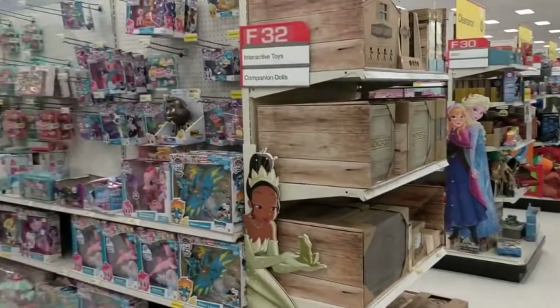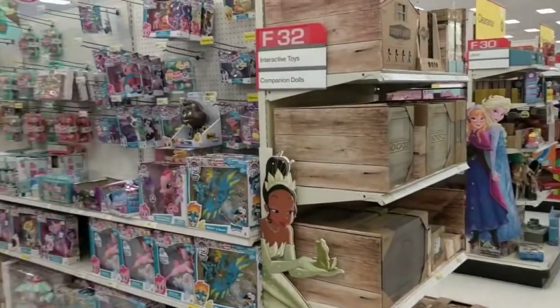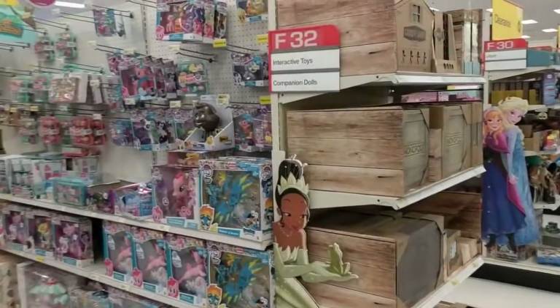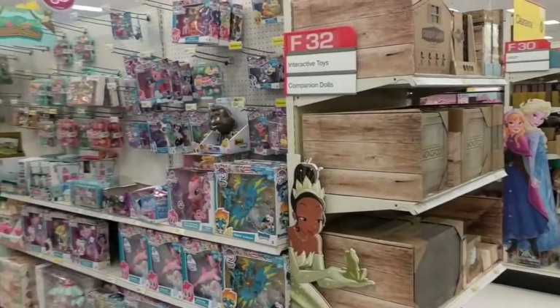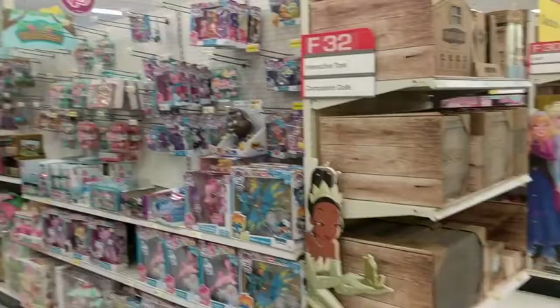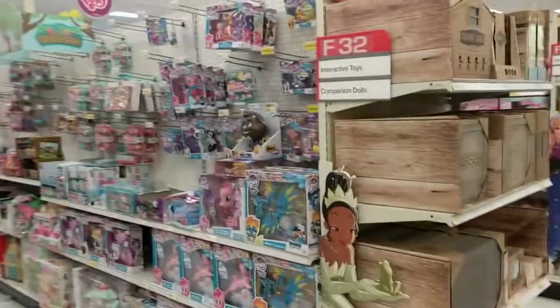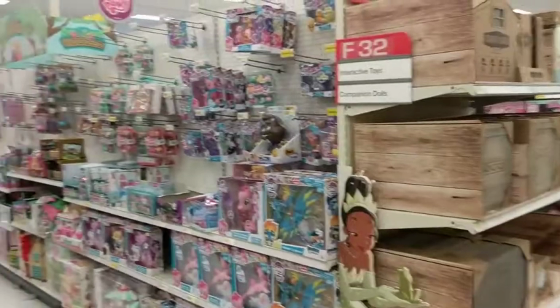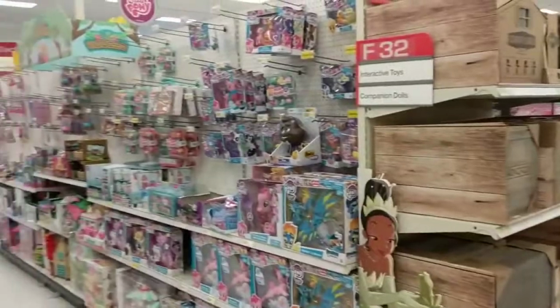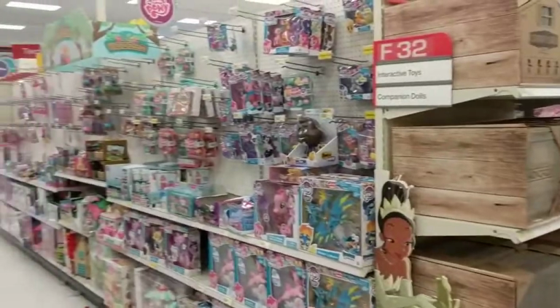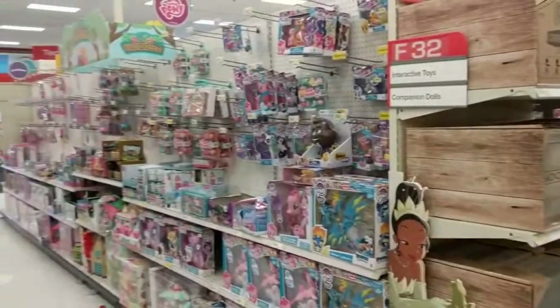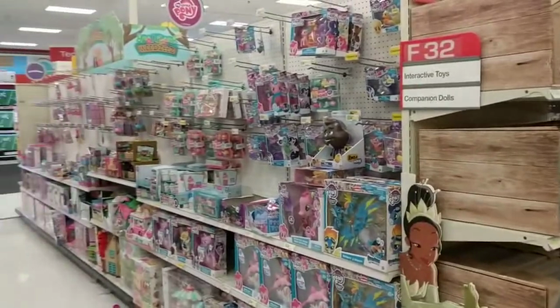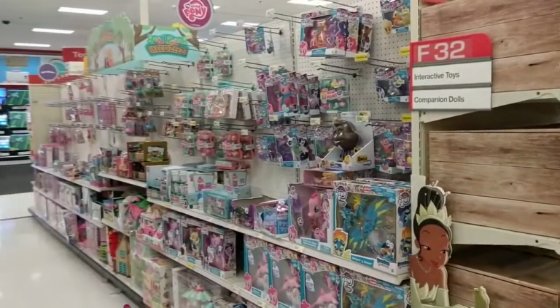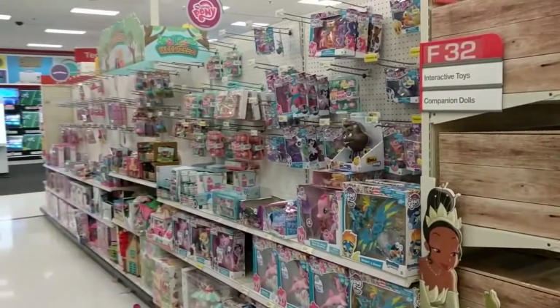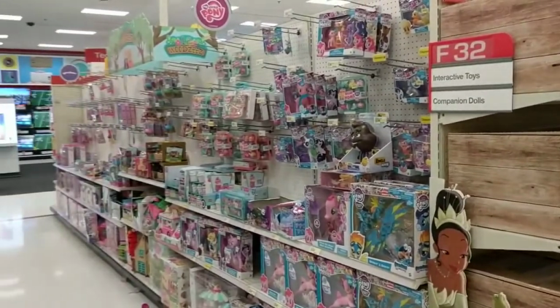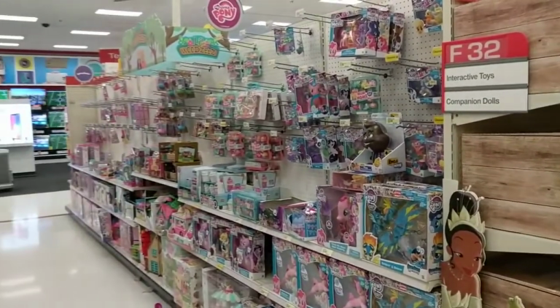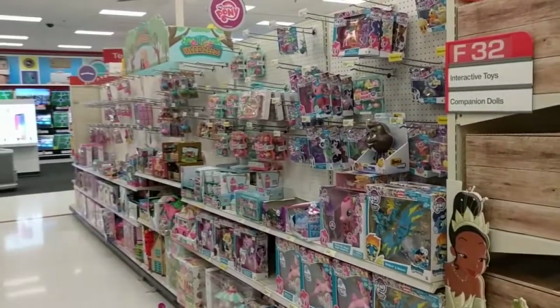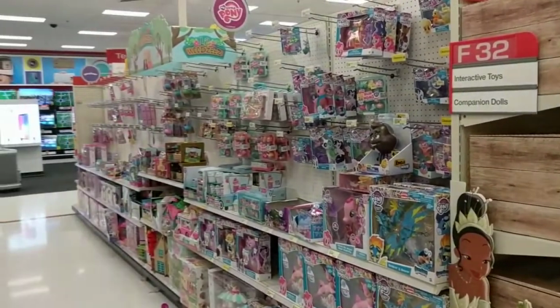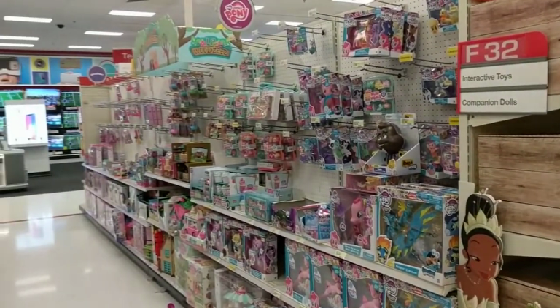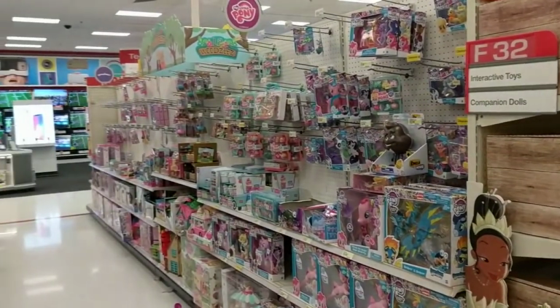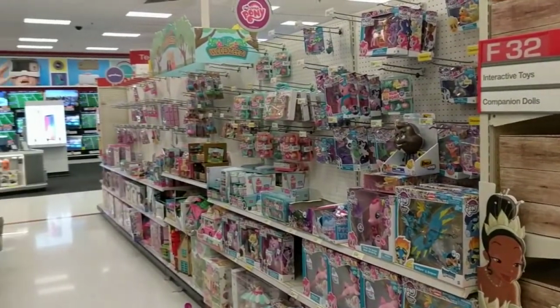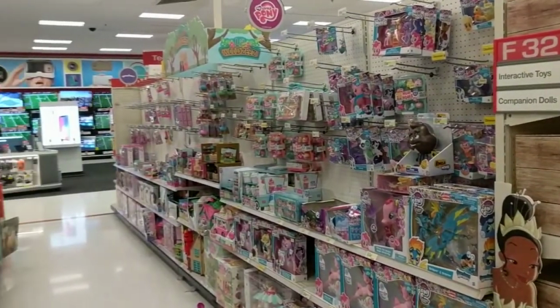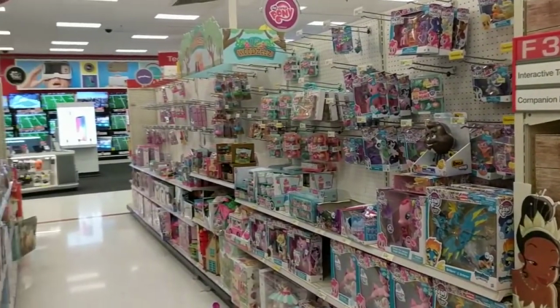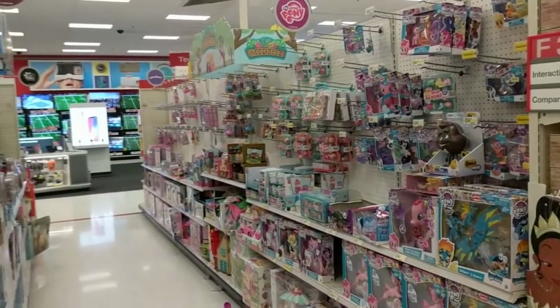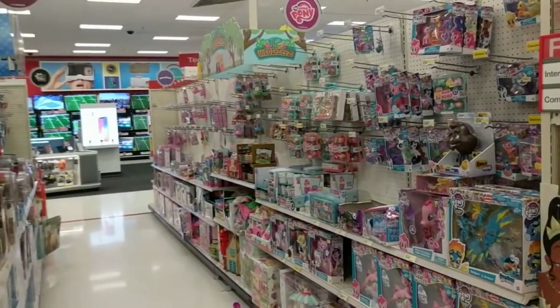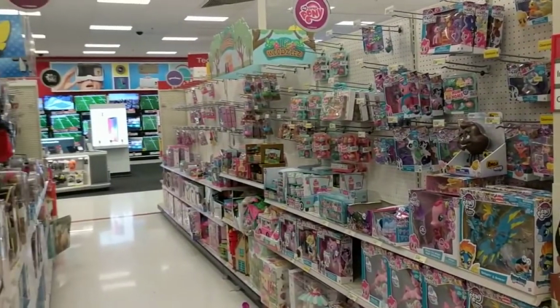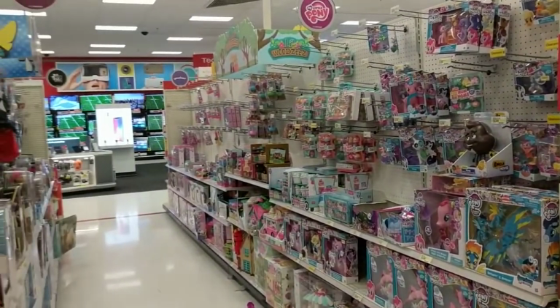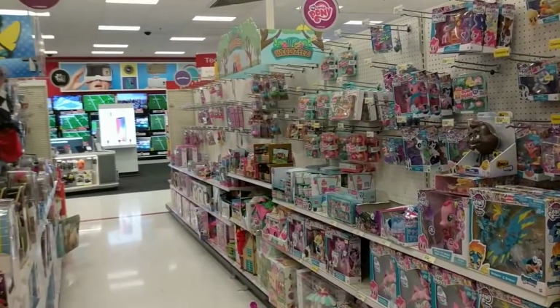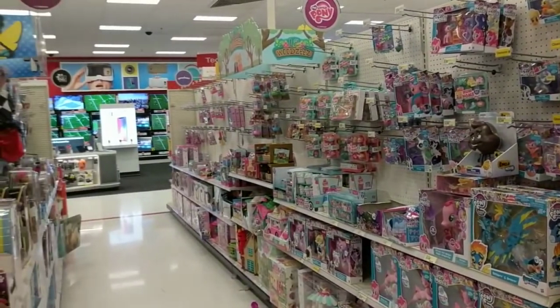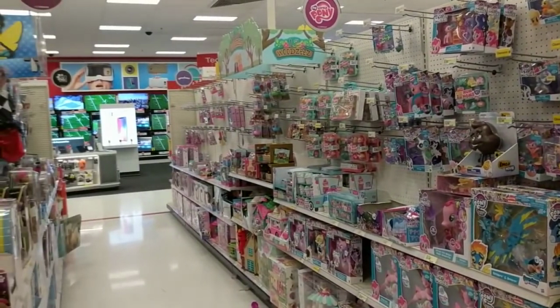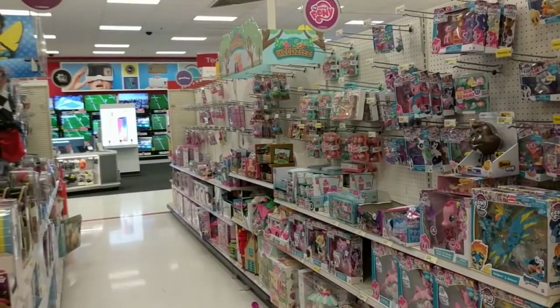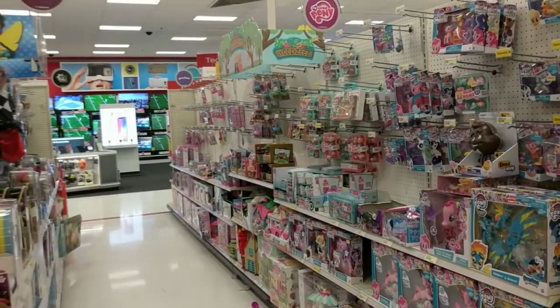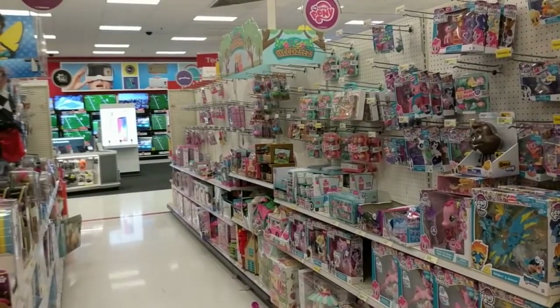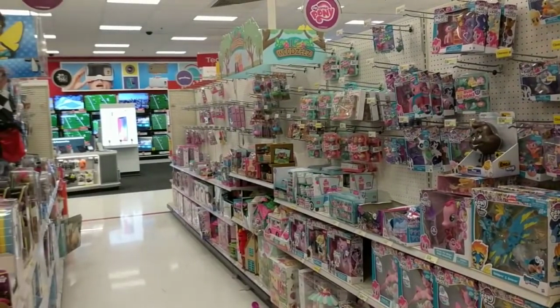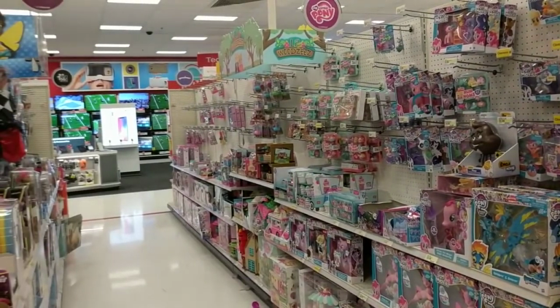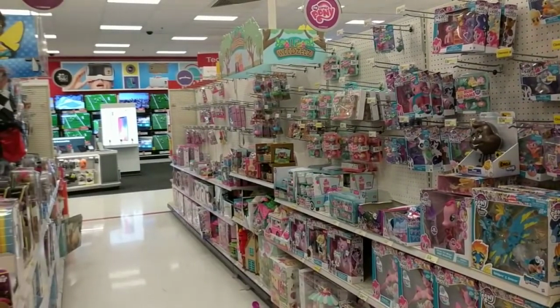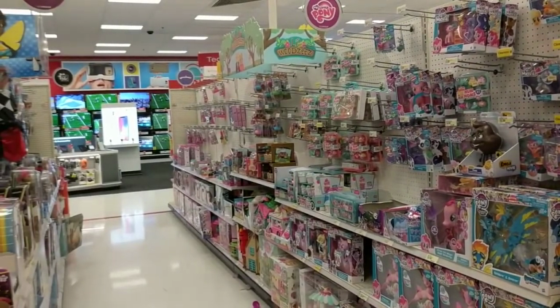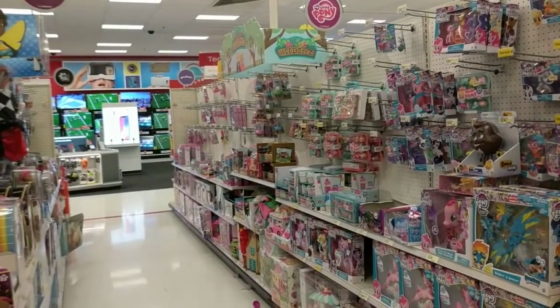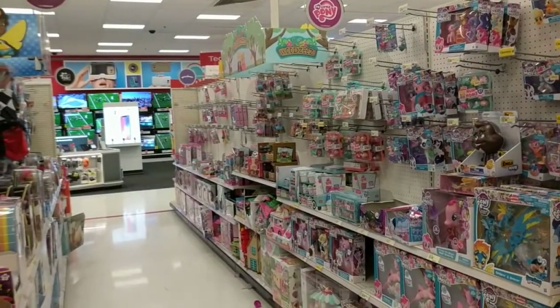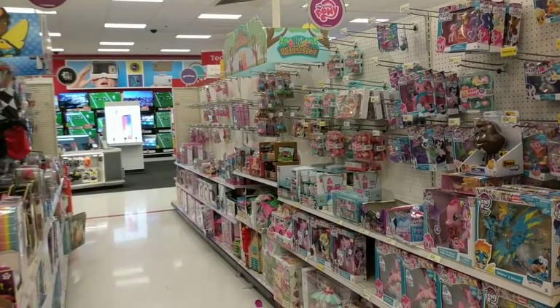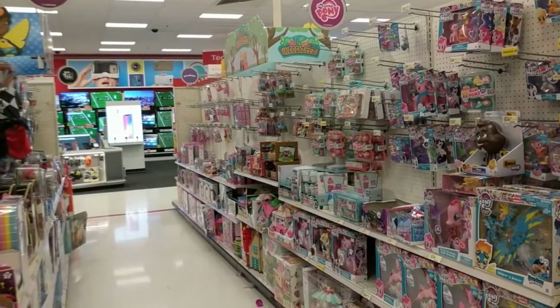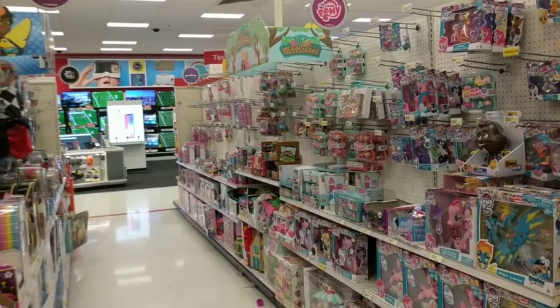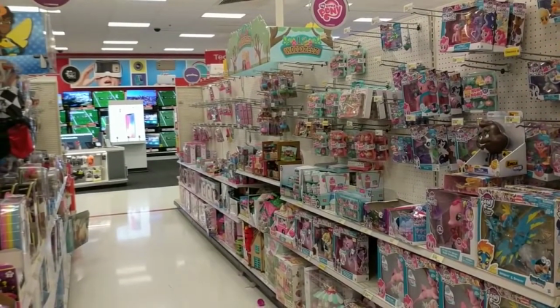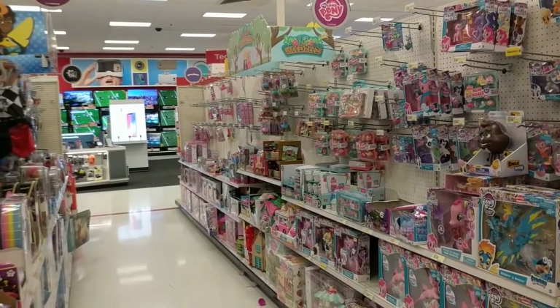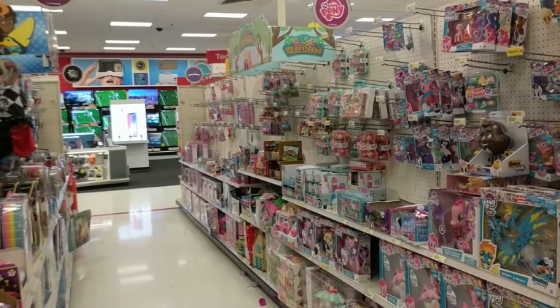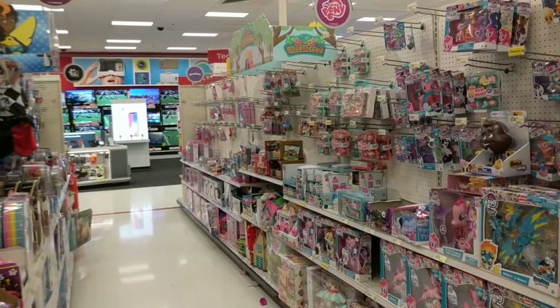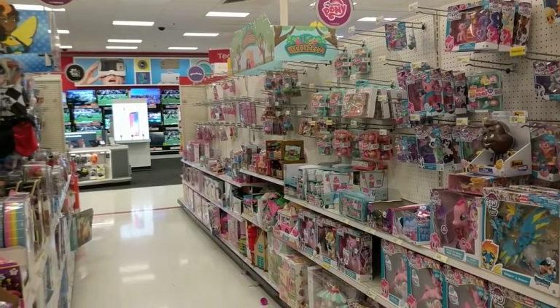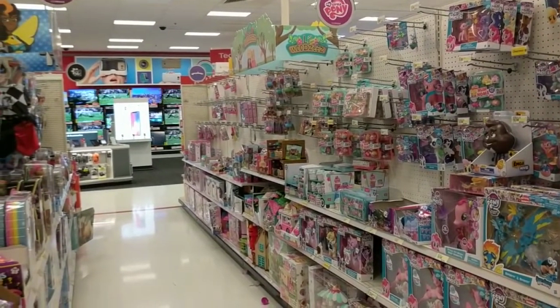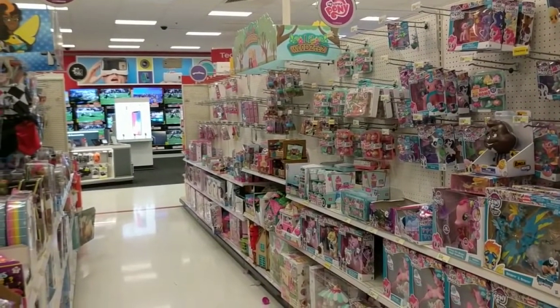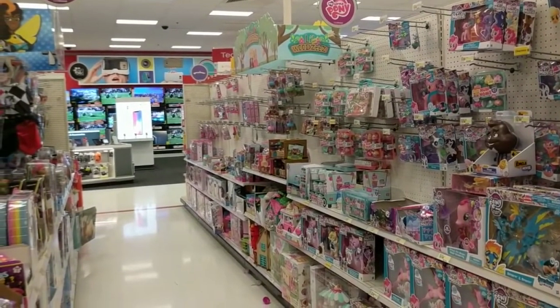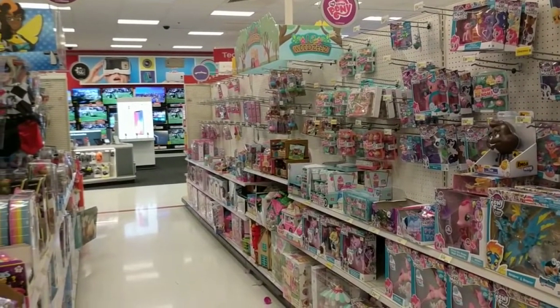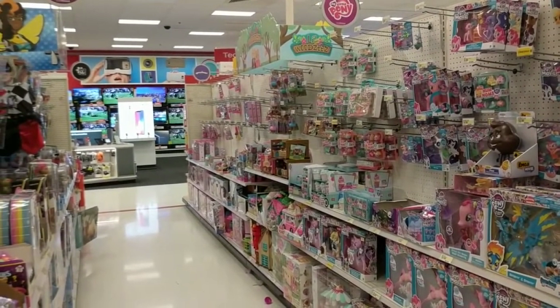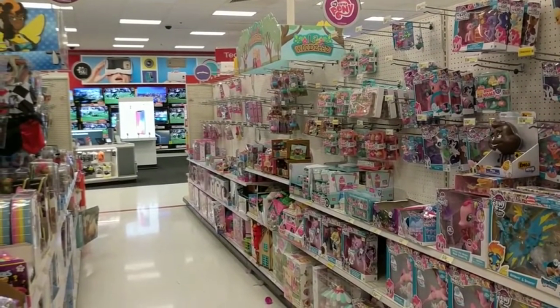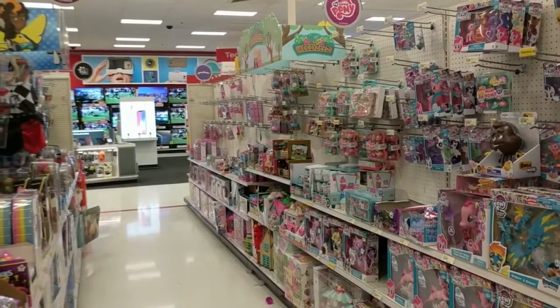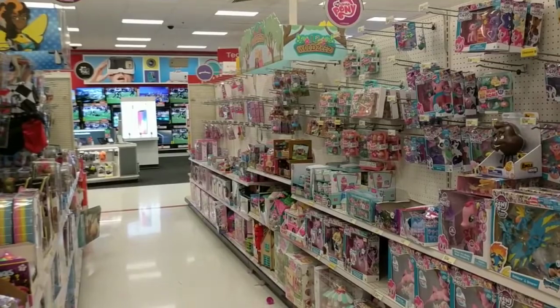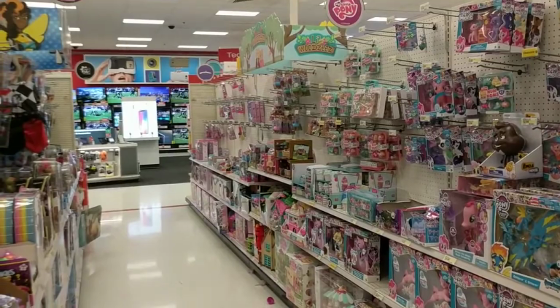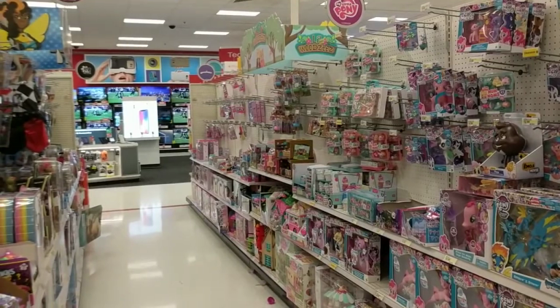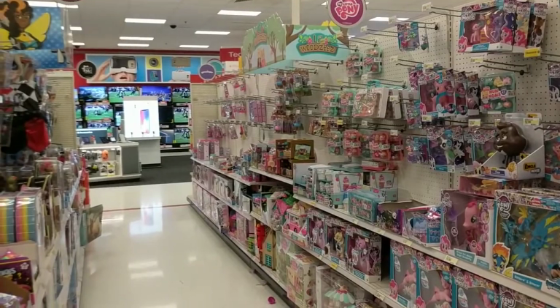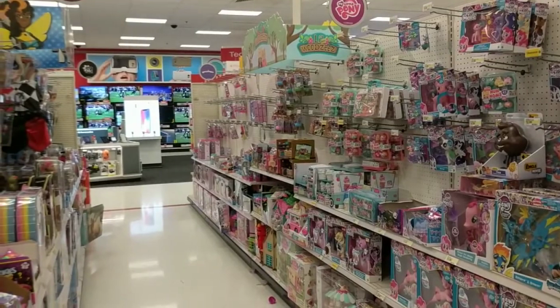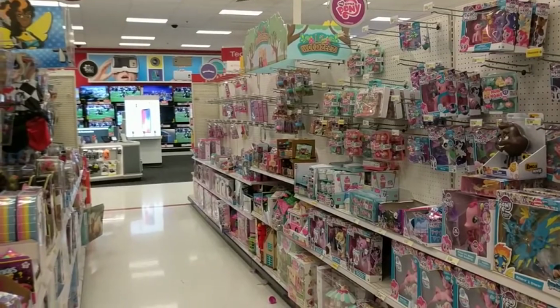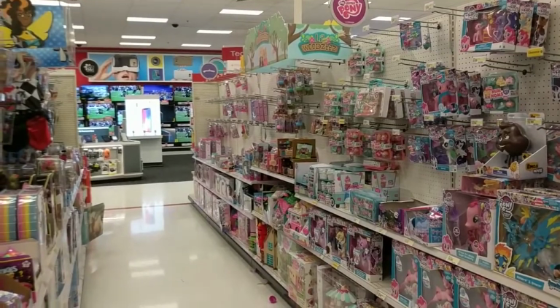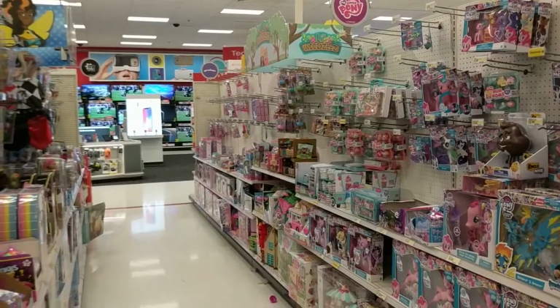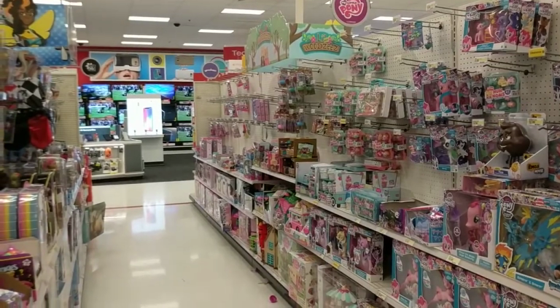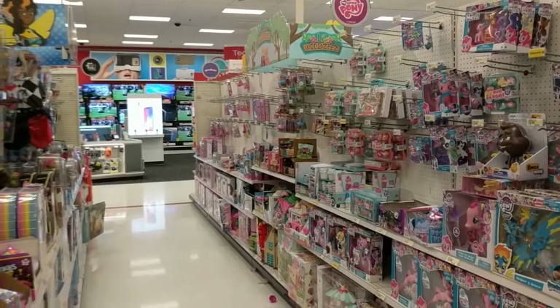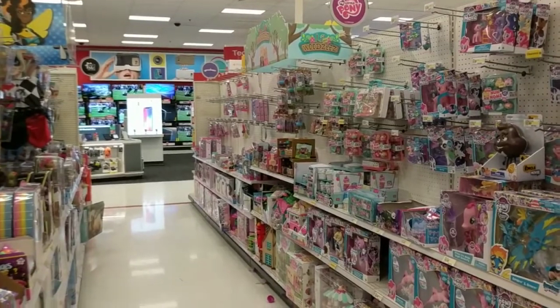Let's see here. This is My Little Pony... Trolls... Little Woodsy... Project MC Squared.